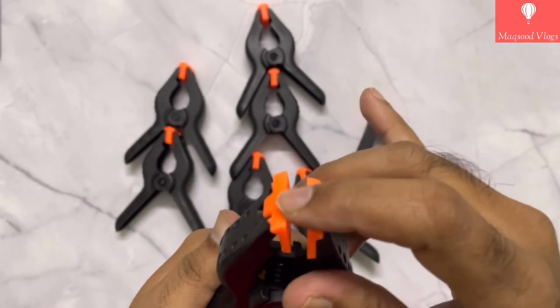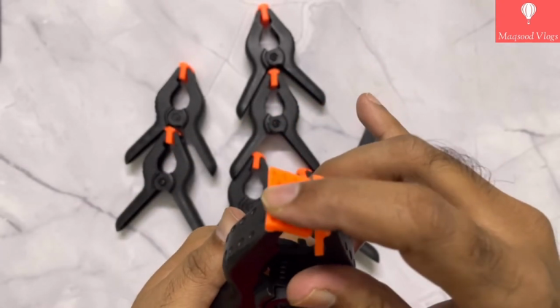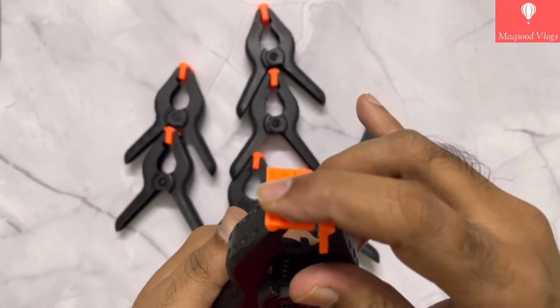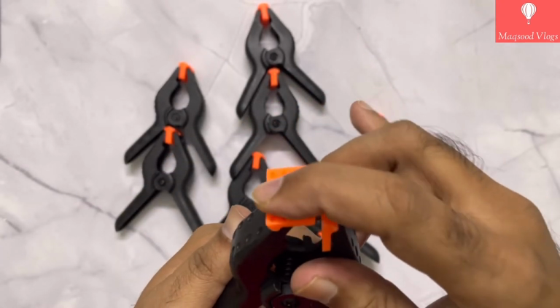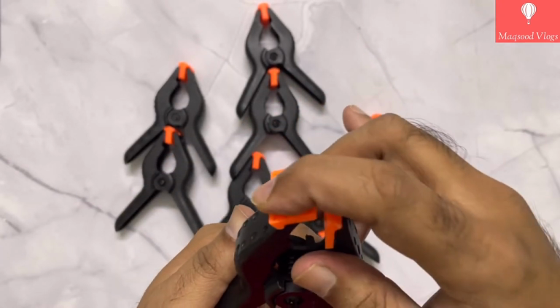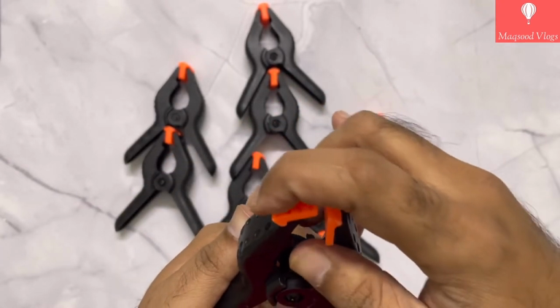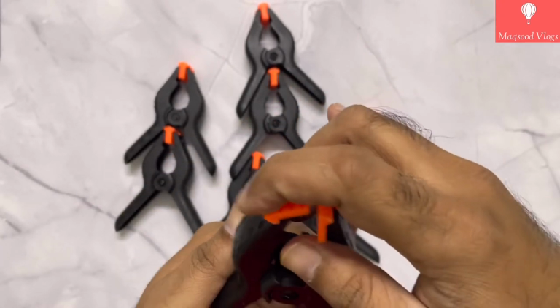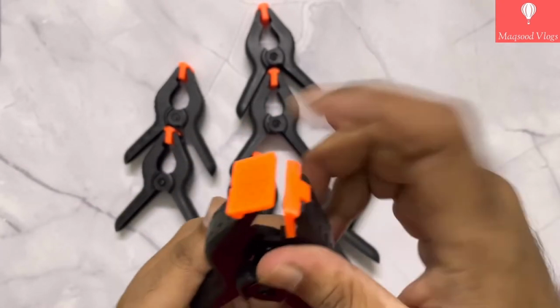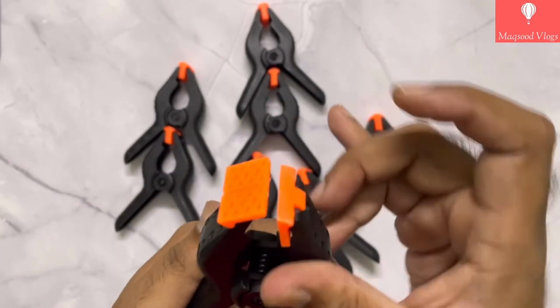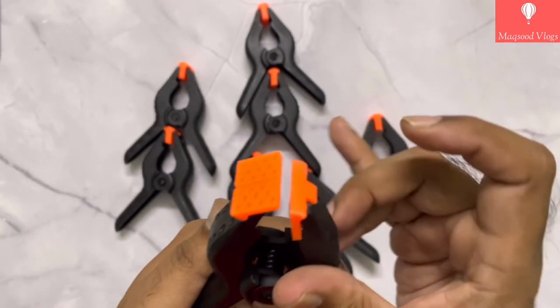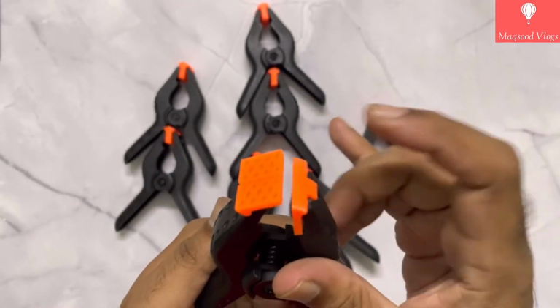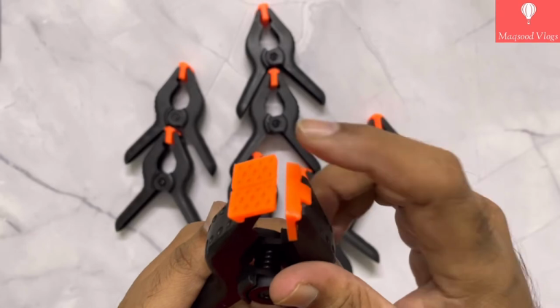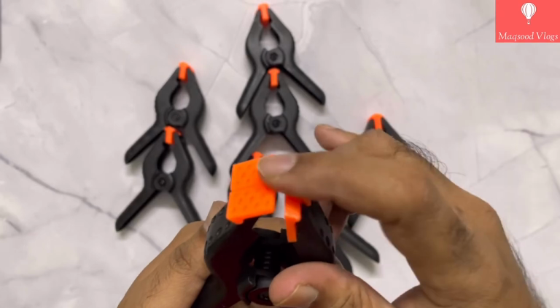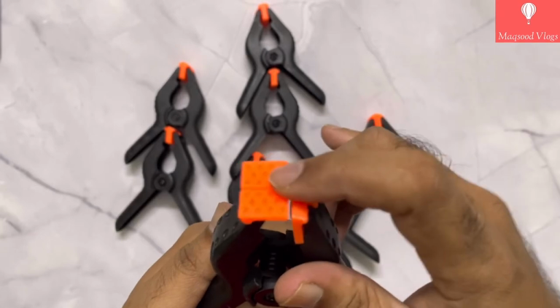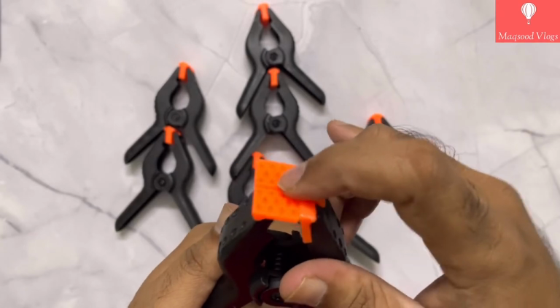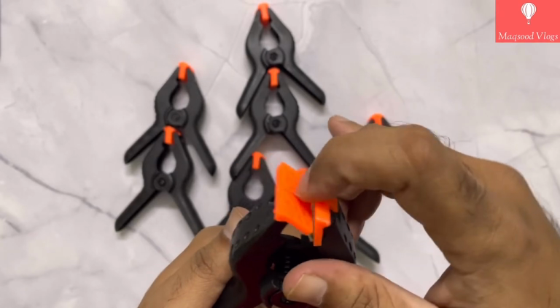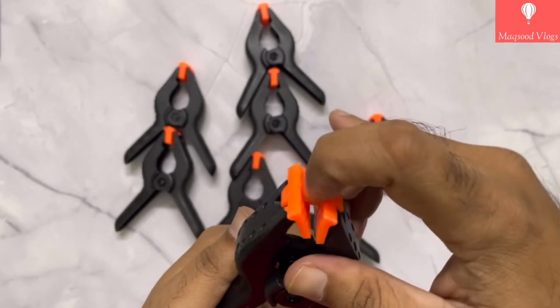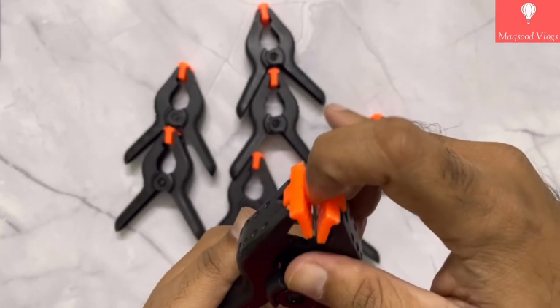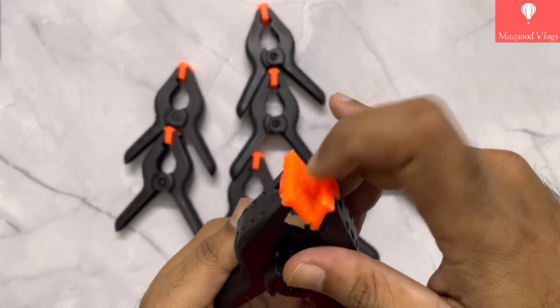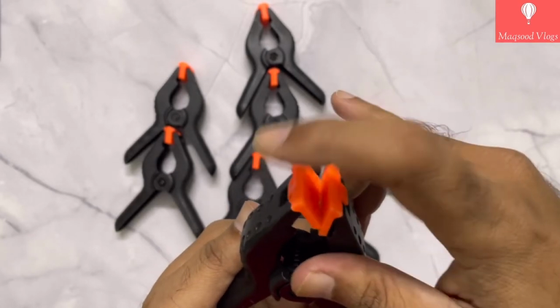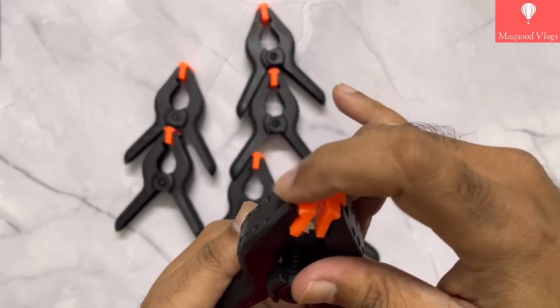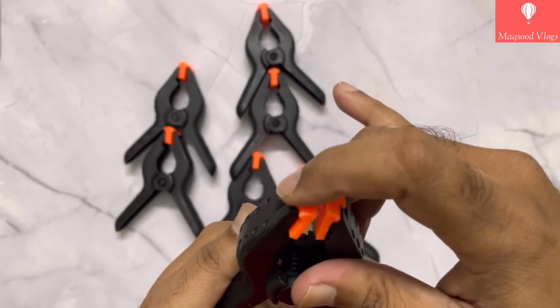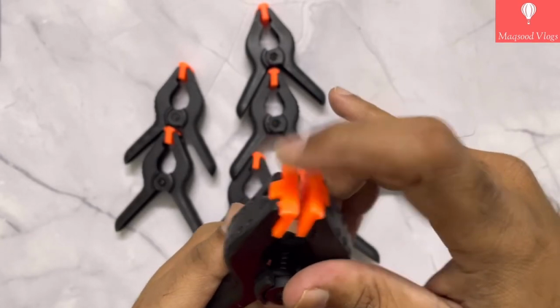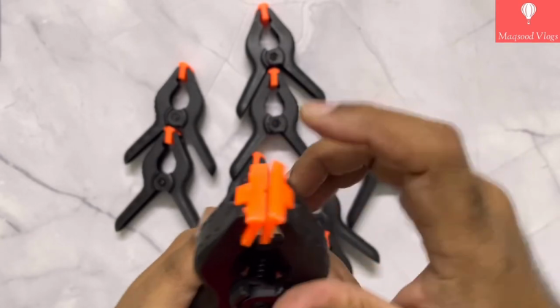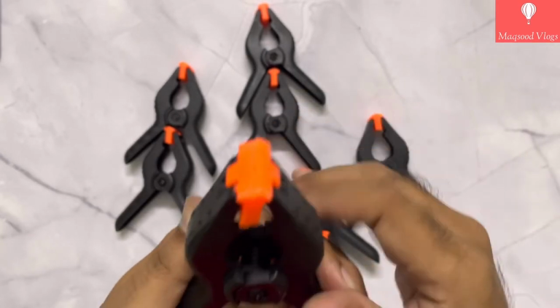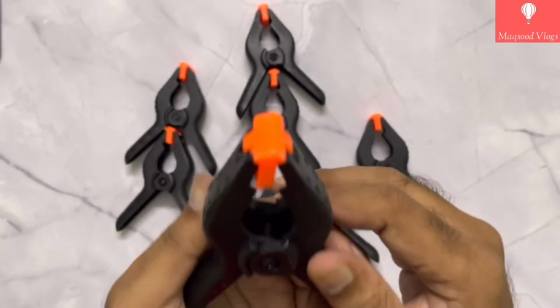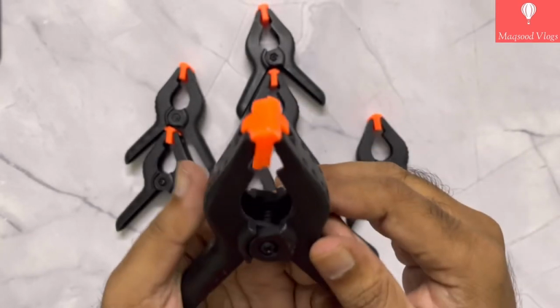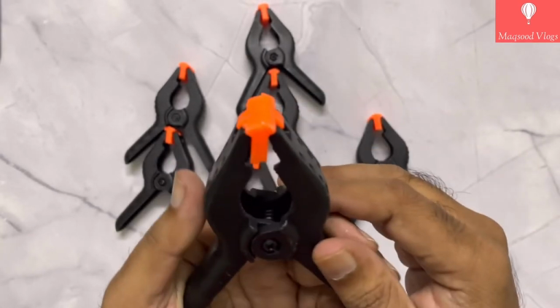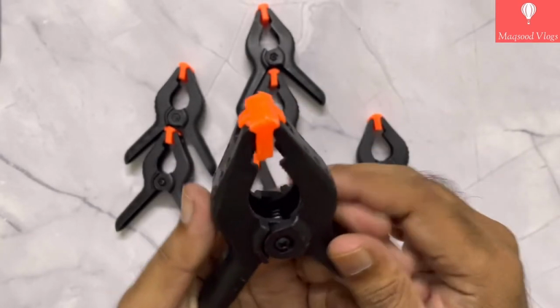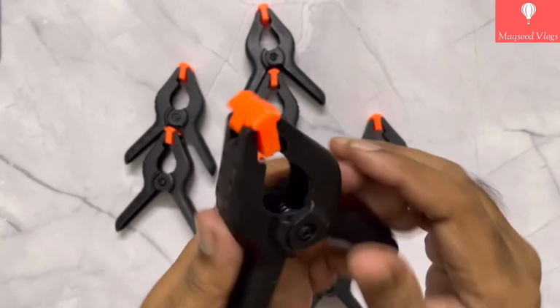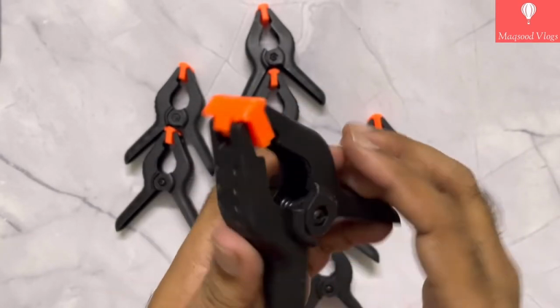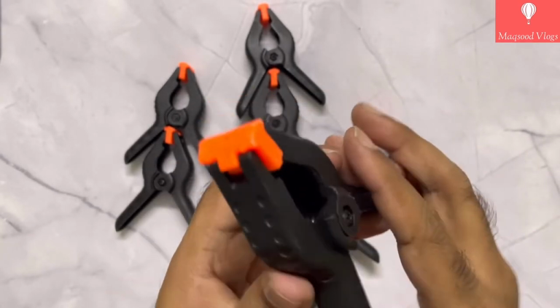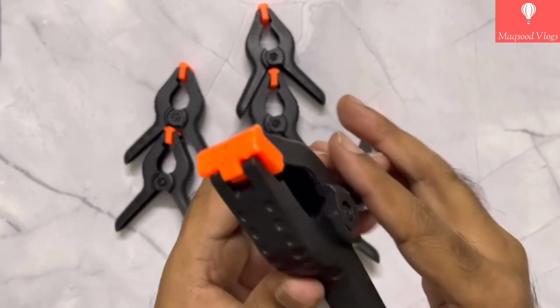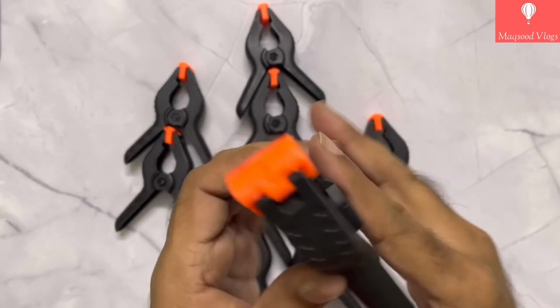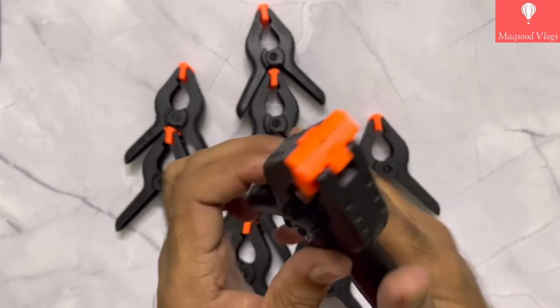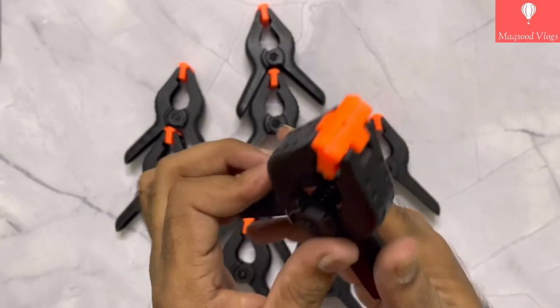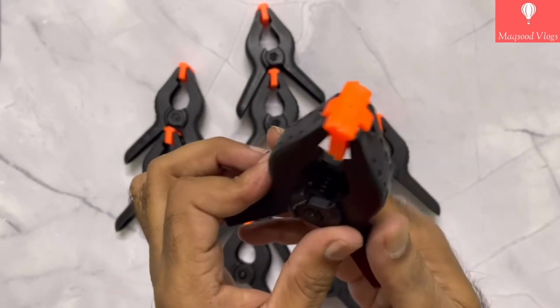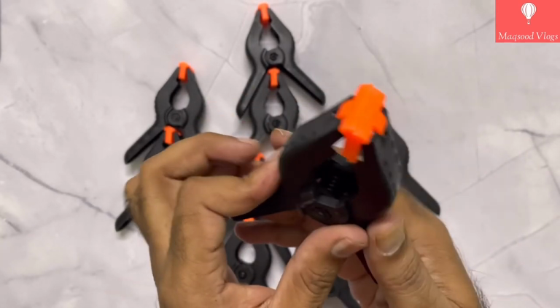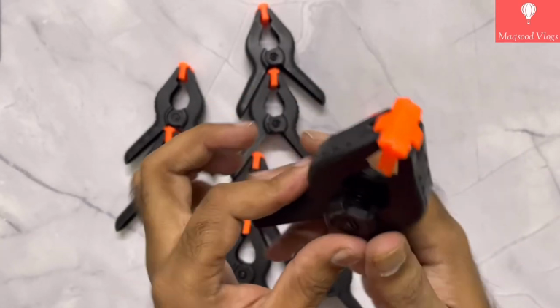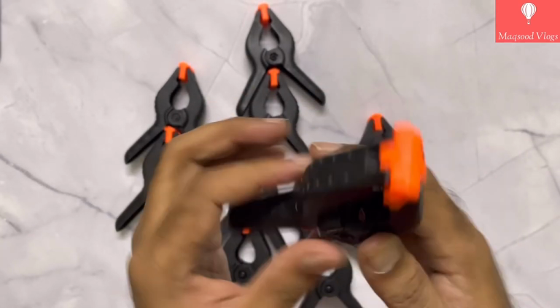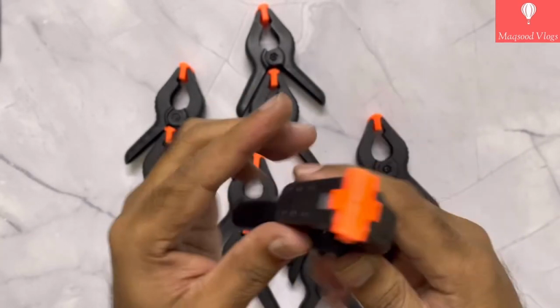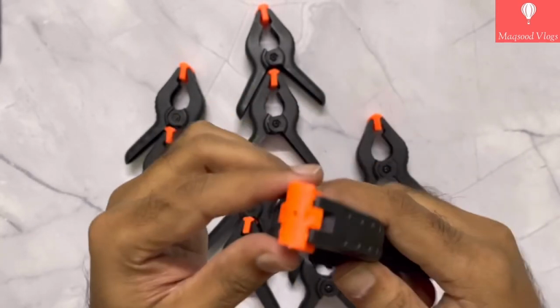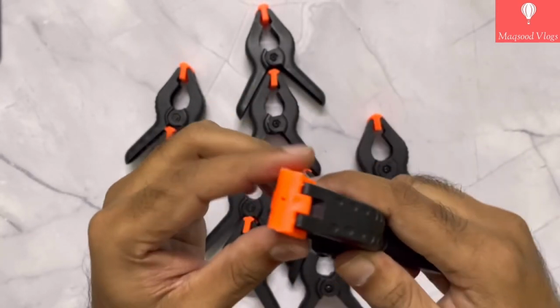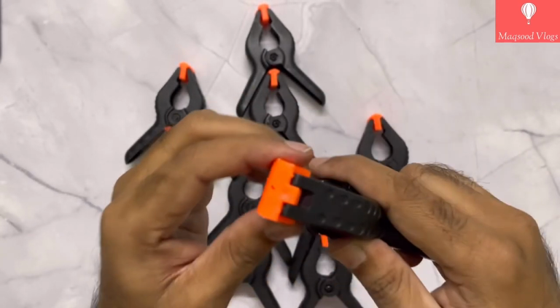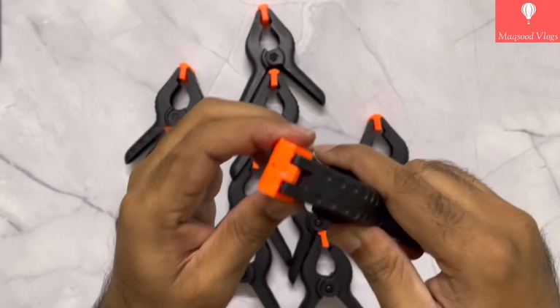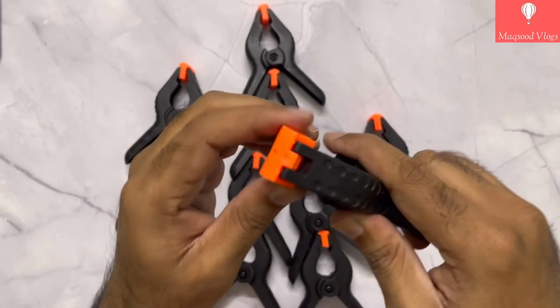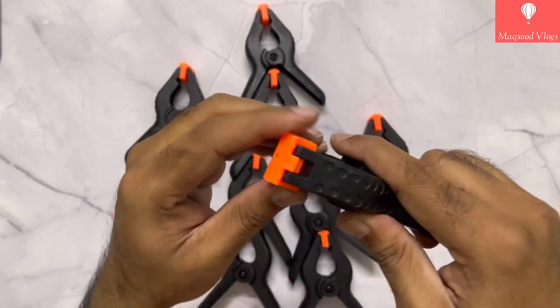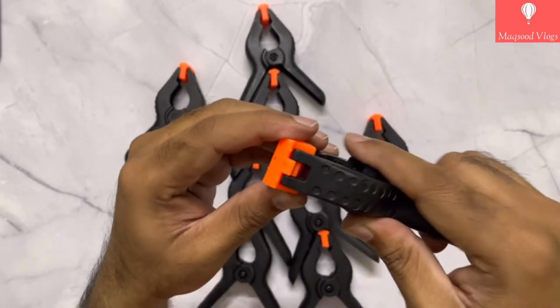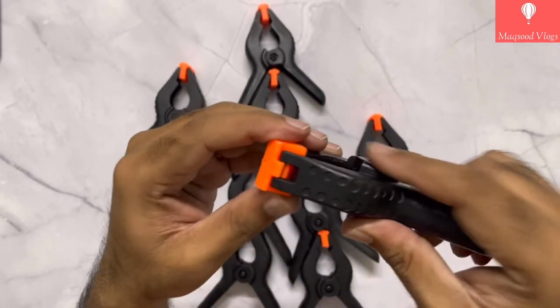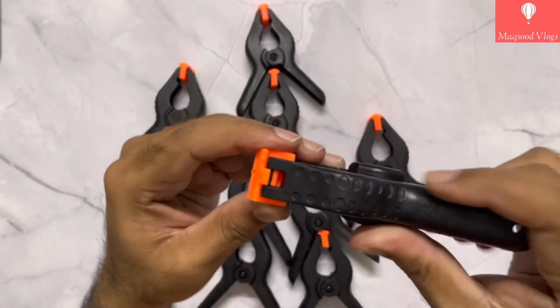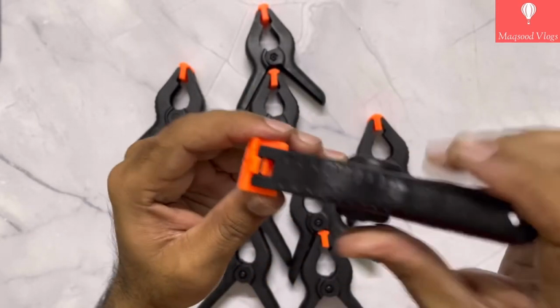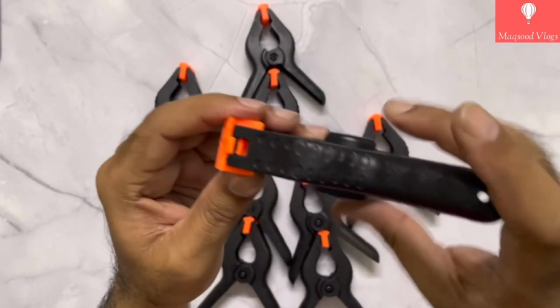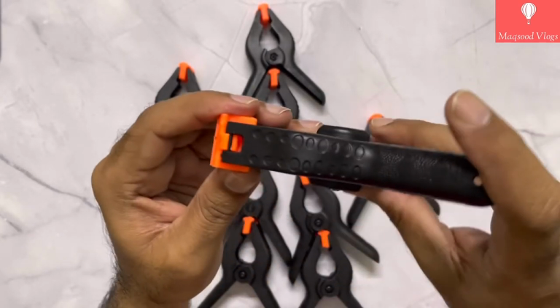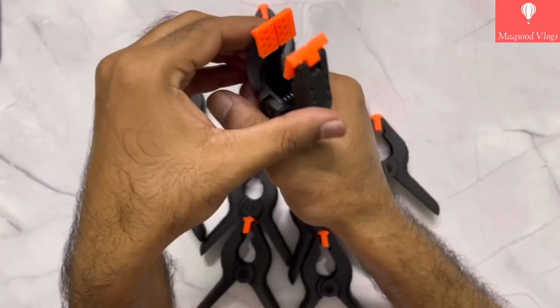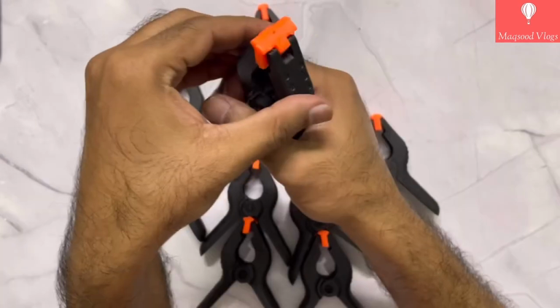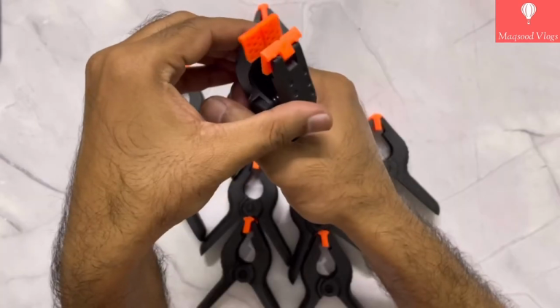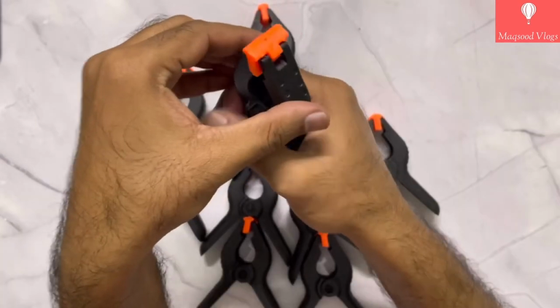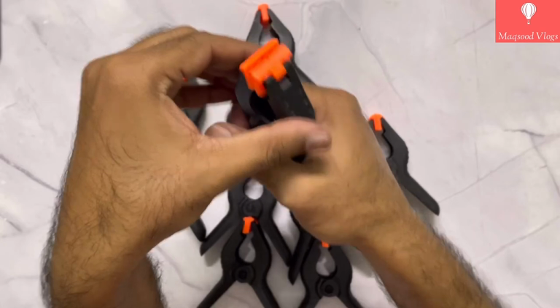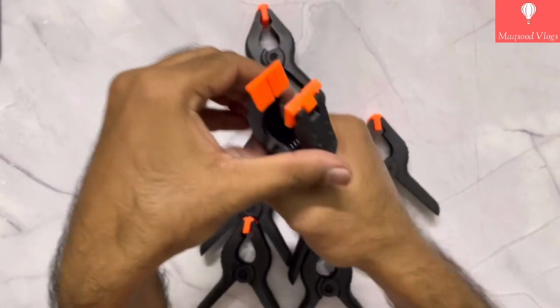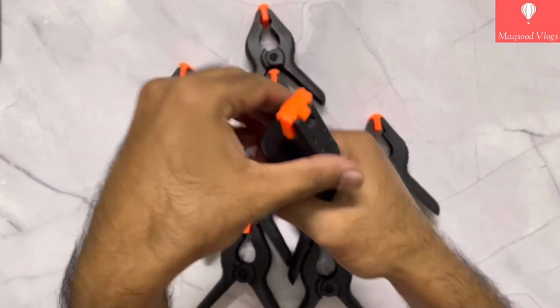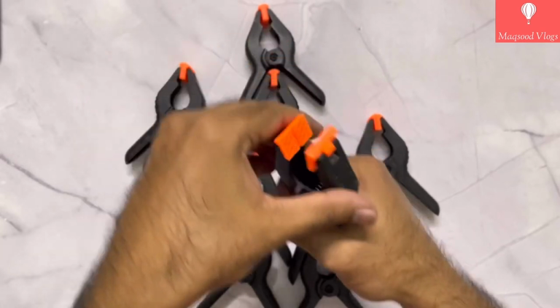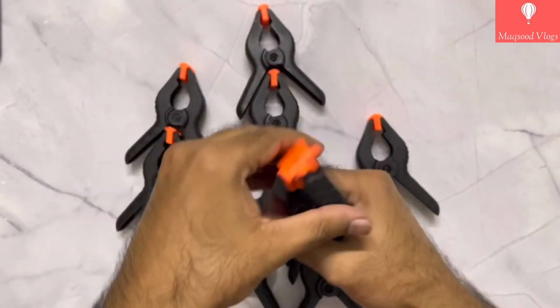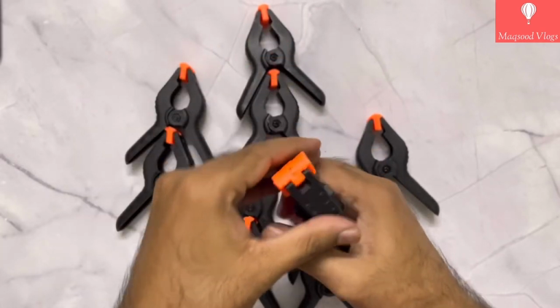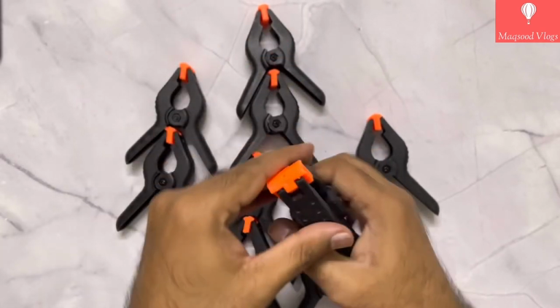Overall, the quality, spring strength, and shape of these clamps is quite good, and you can purchase them without any doubt.